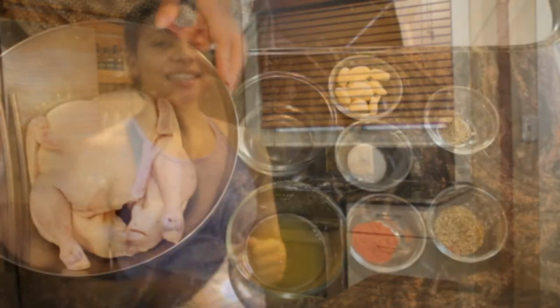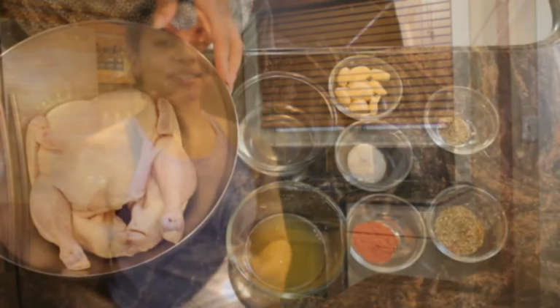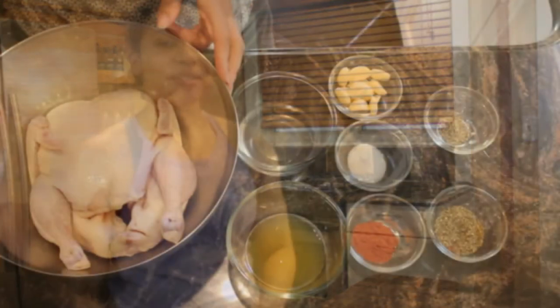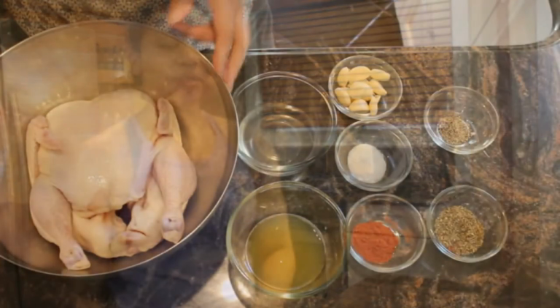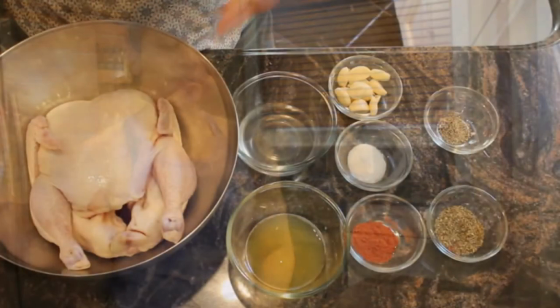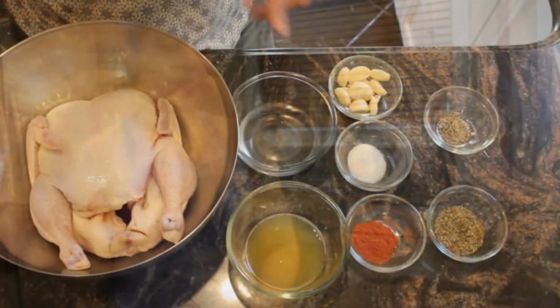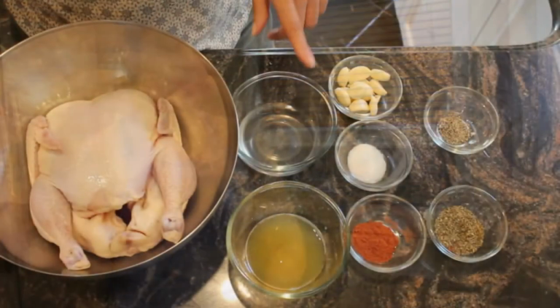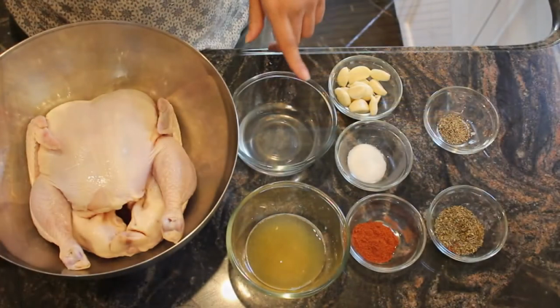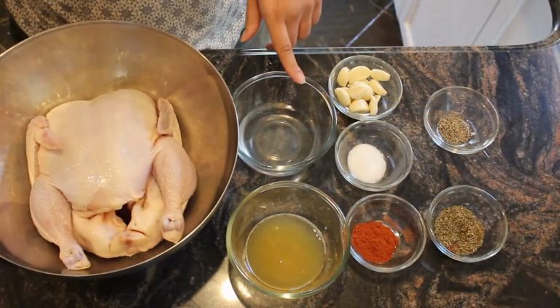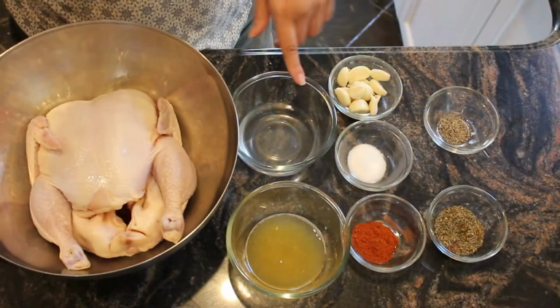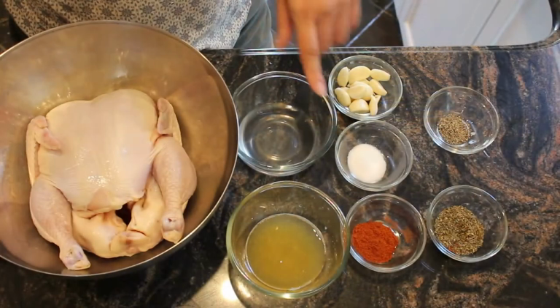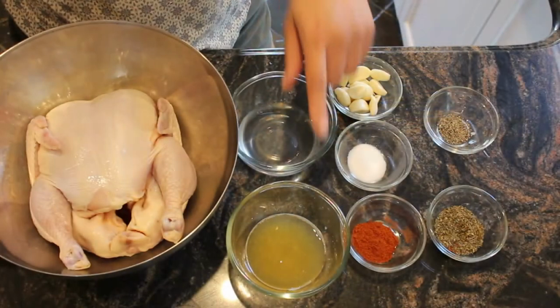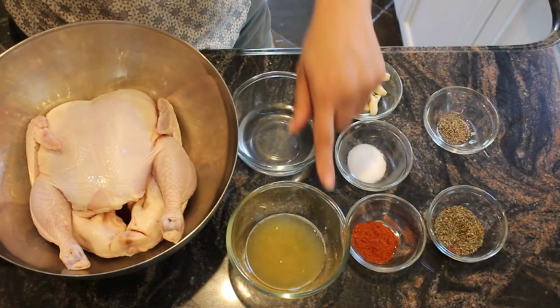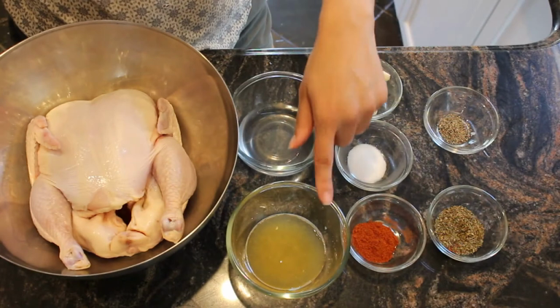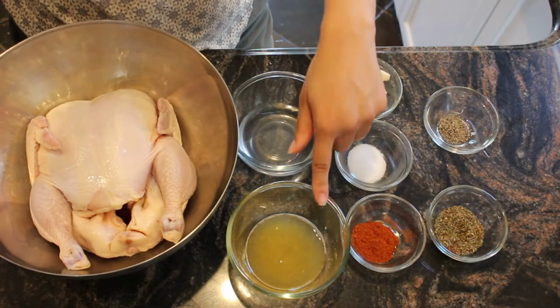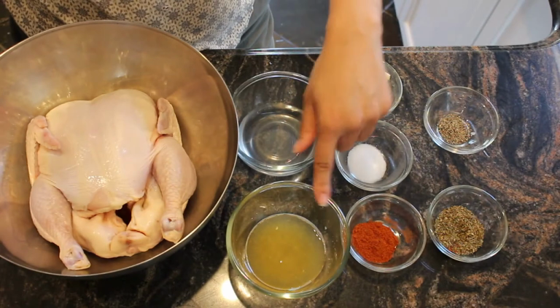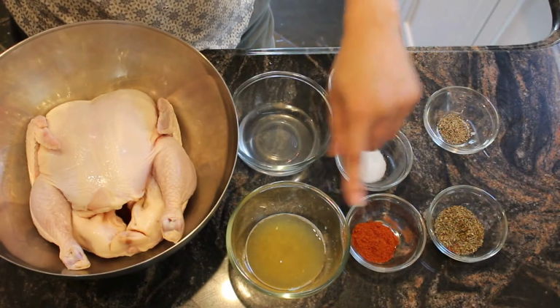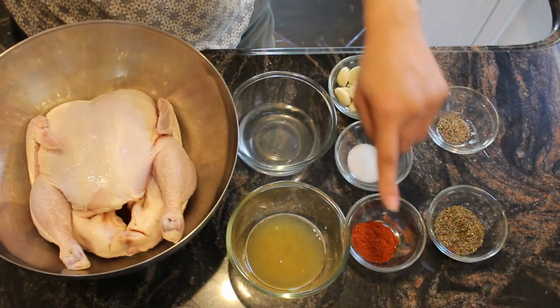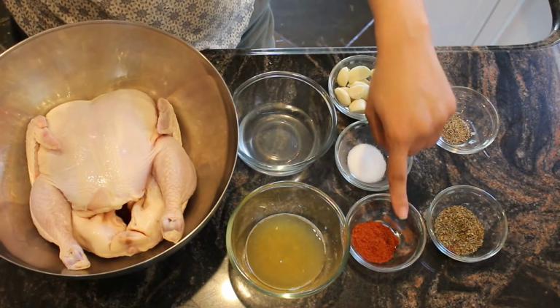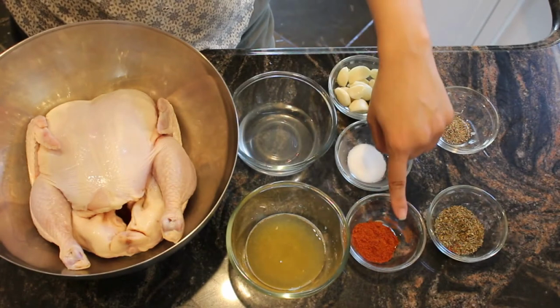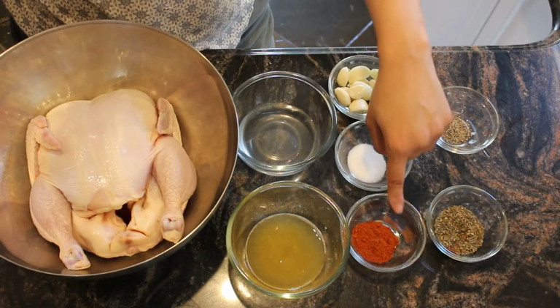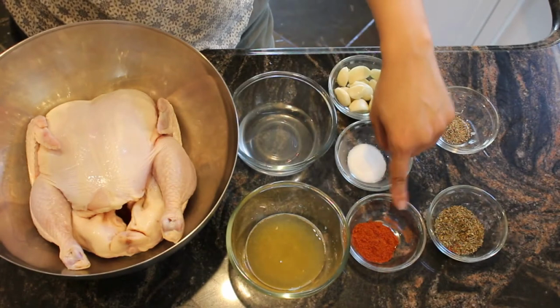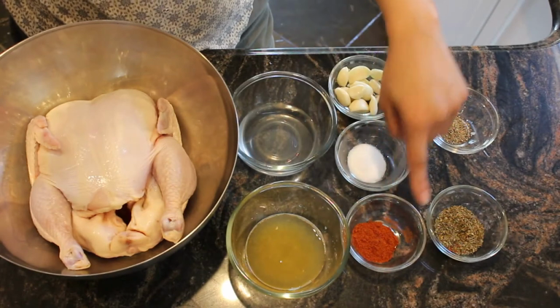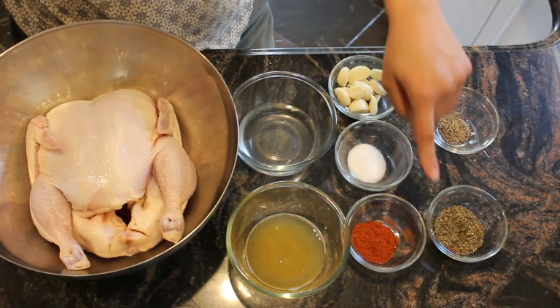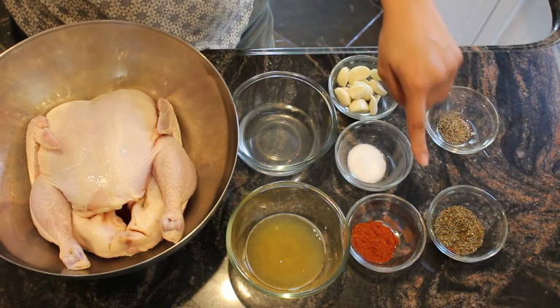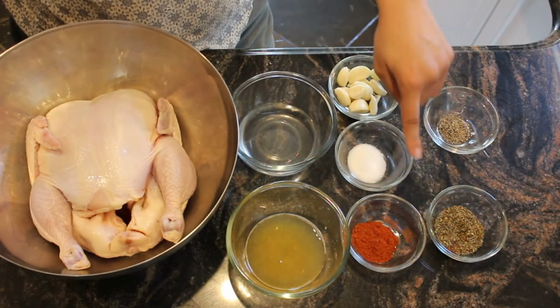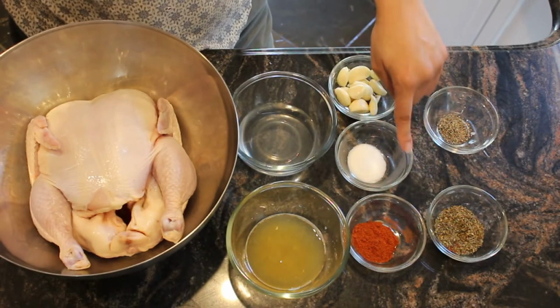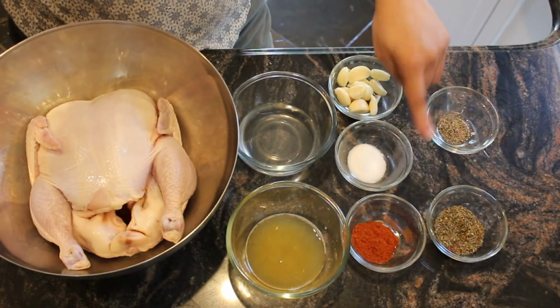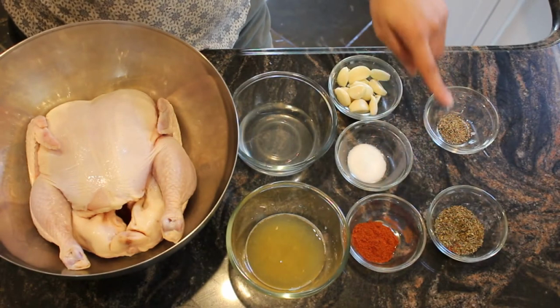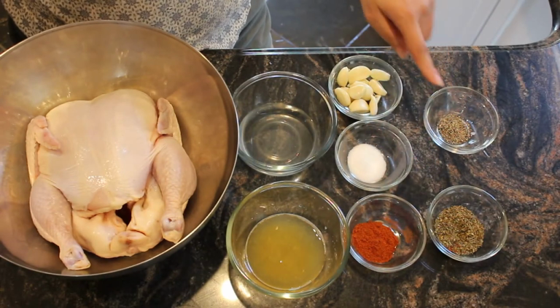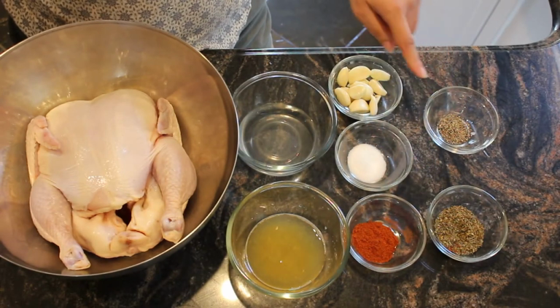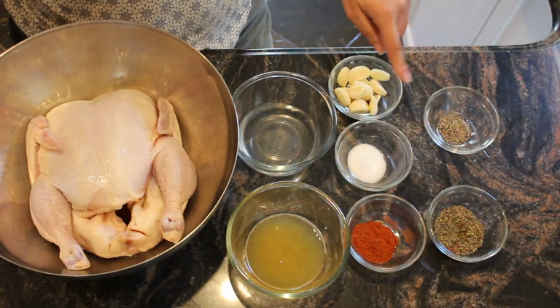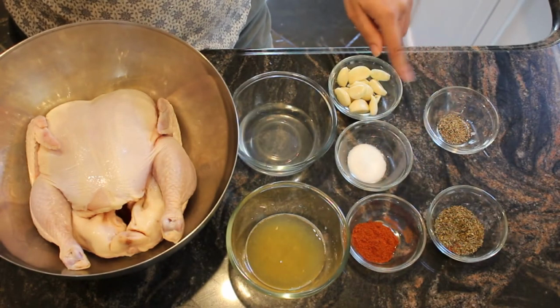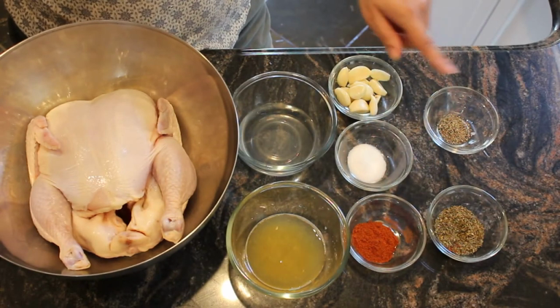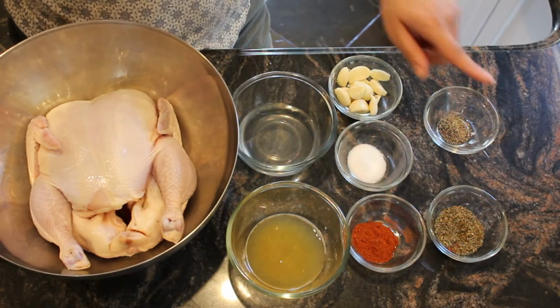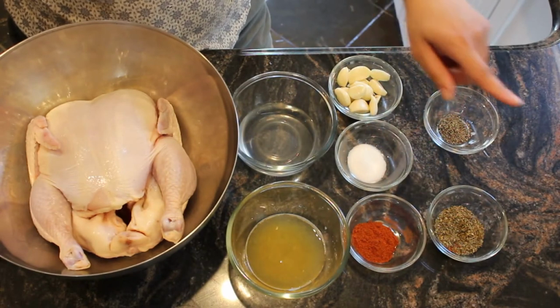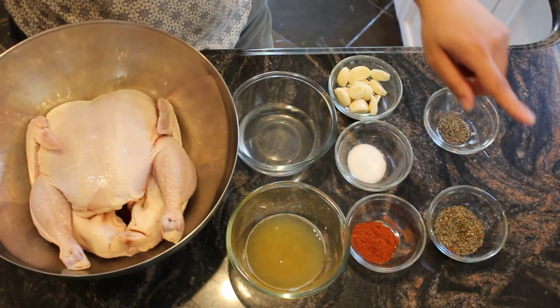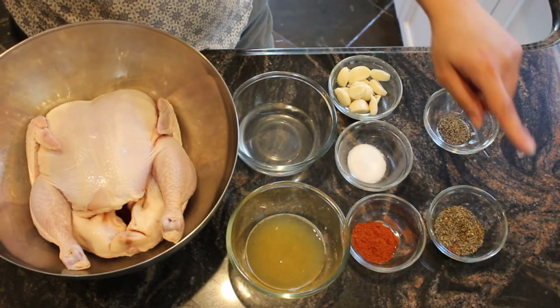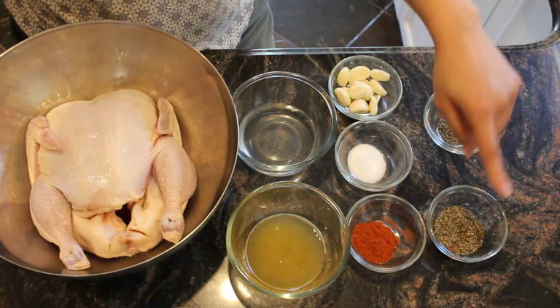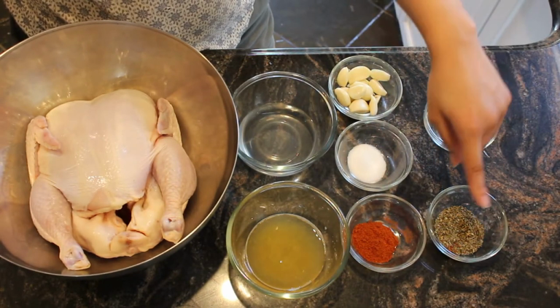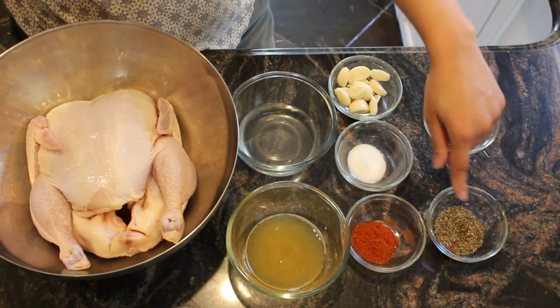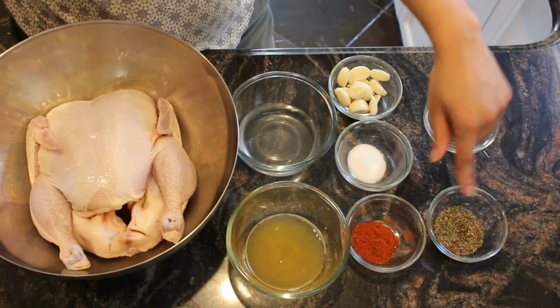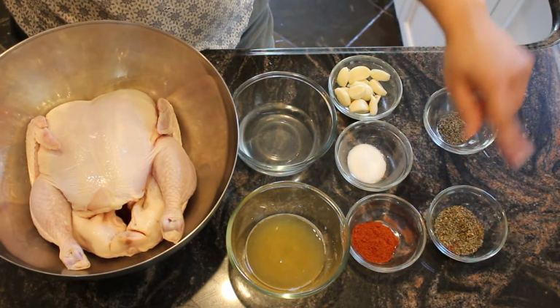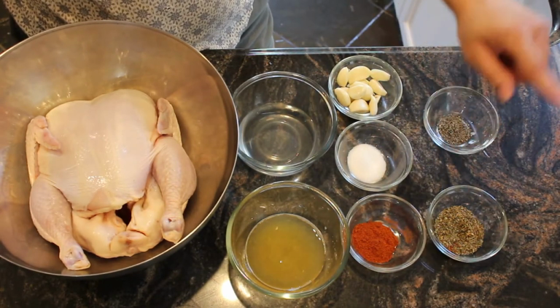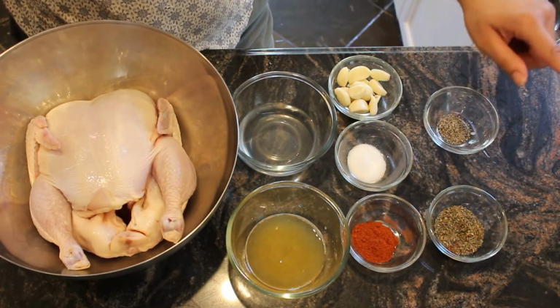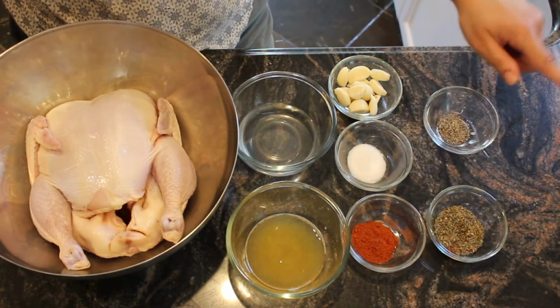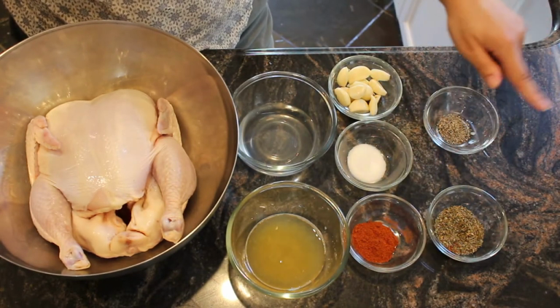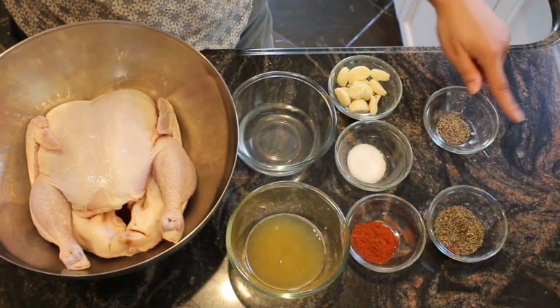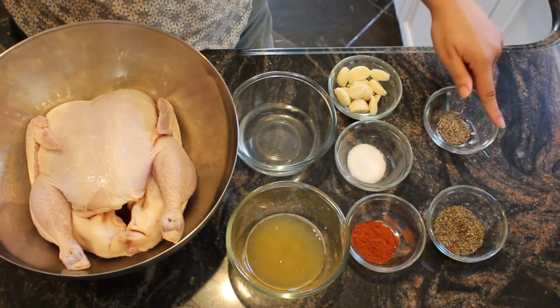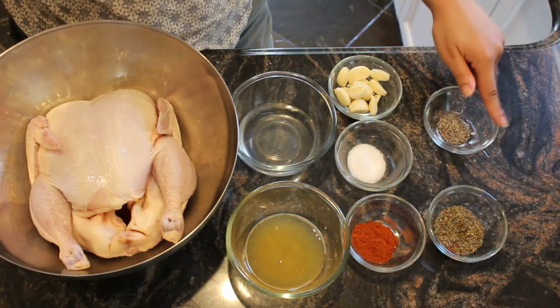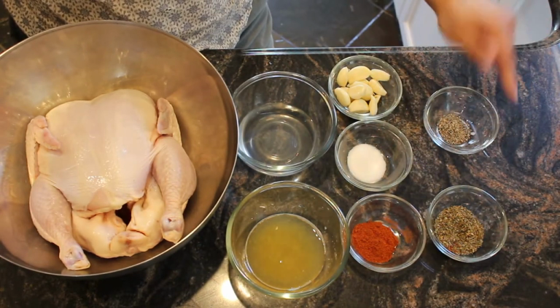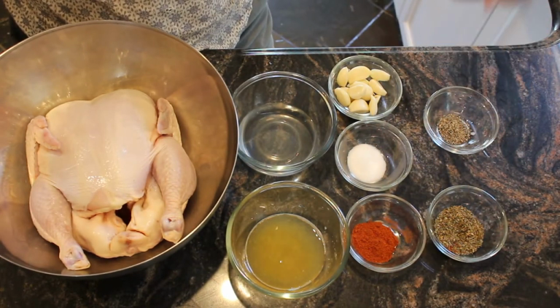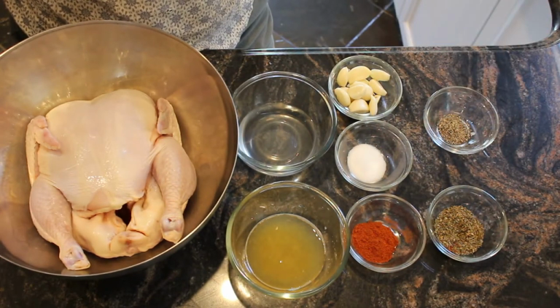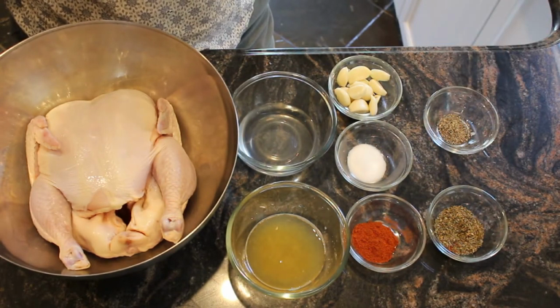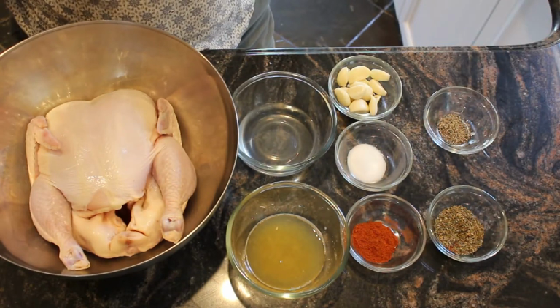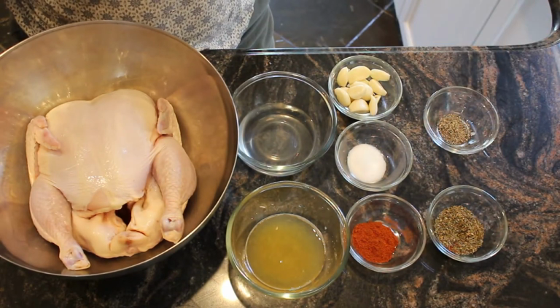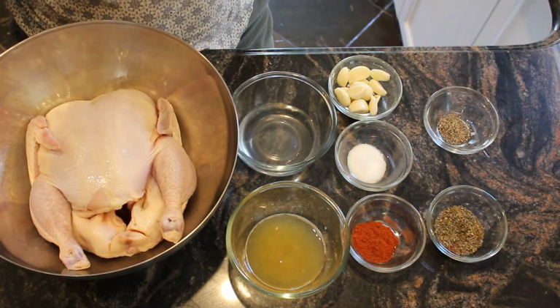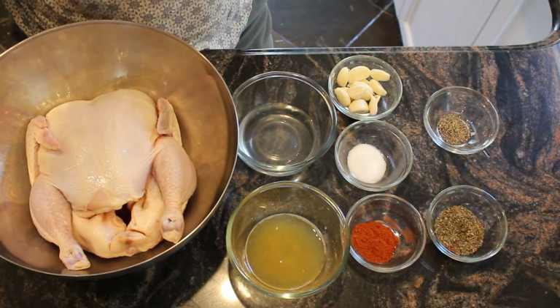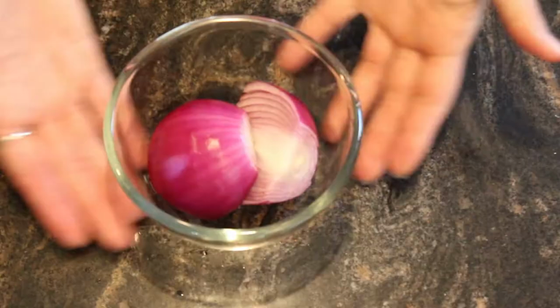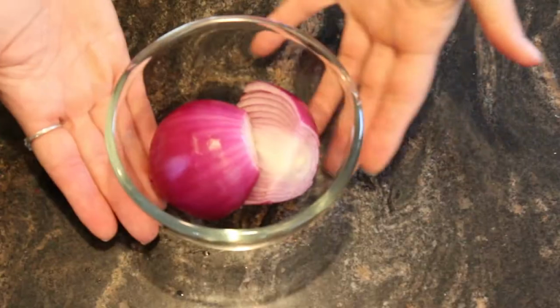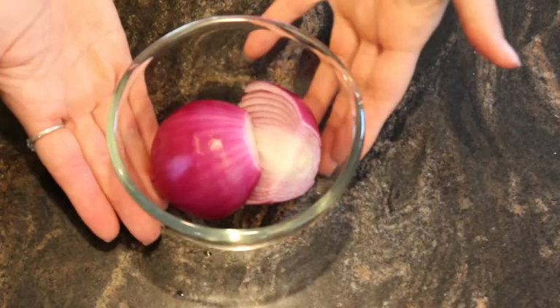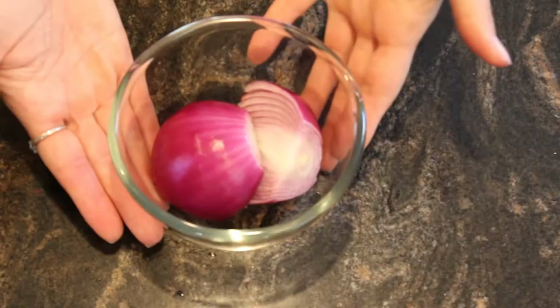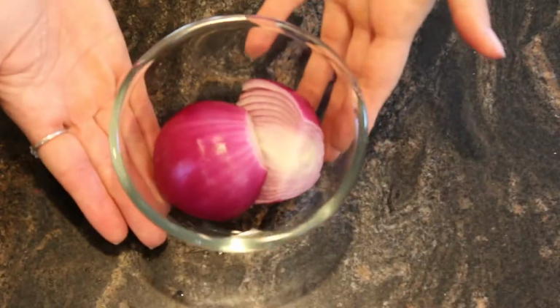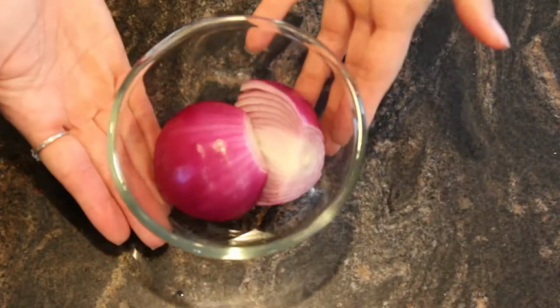We're going to need chicken, vinegar, sour orange, paprika, salt, garlic, oregano, pepper, and purple onion.